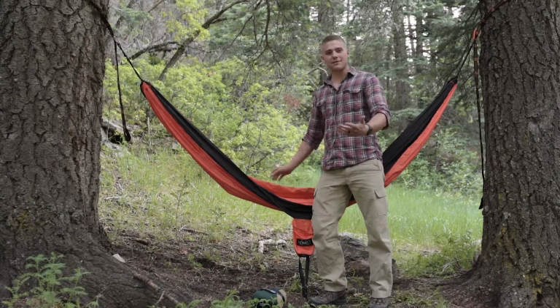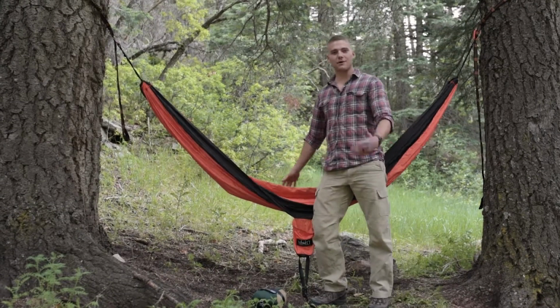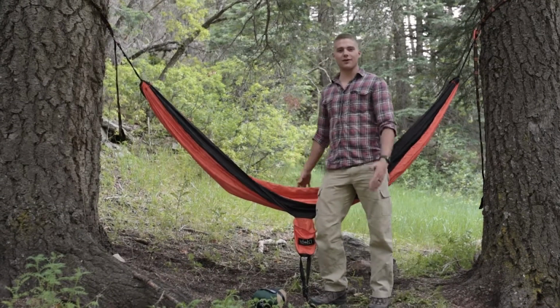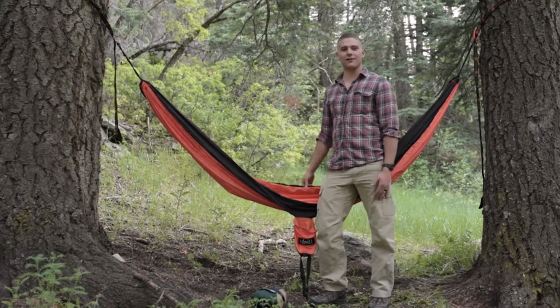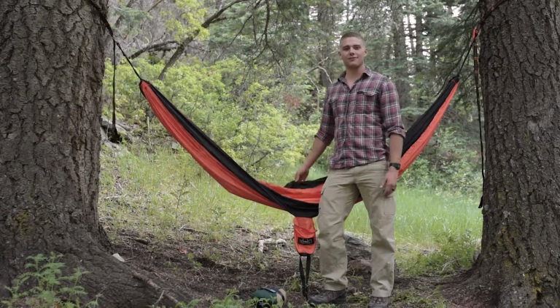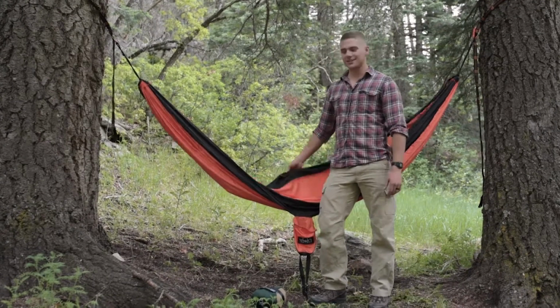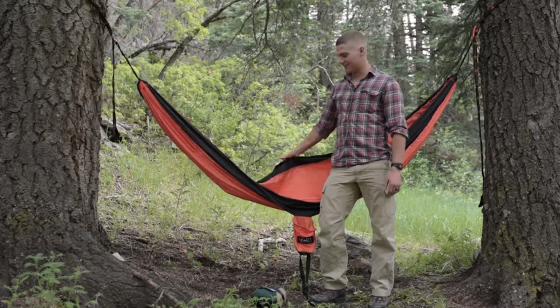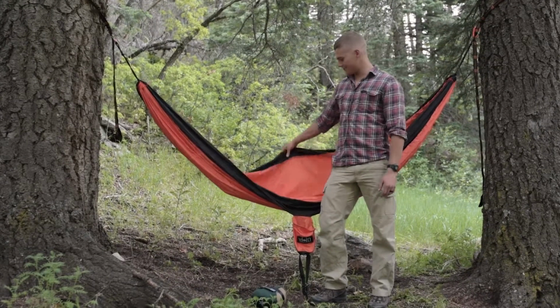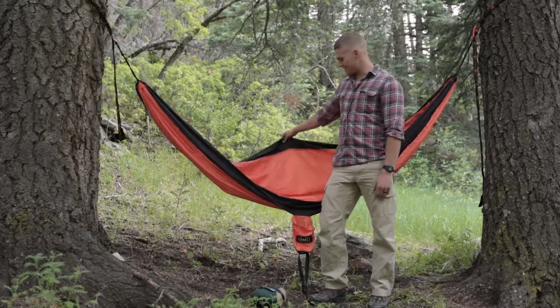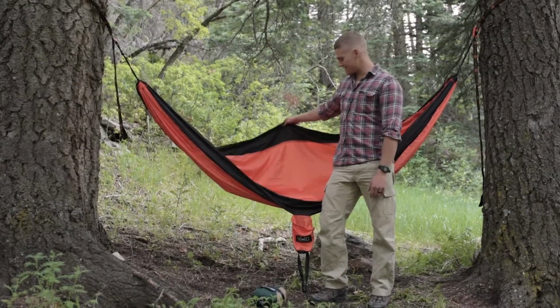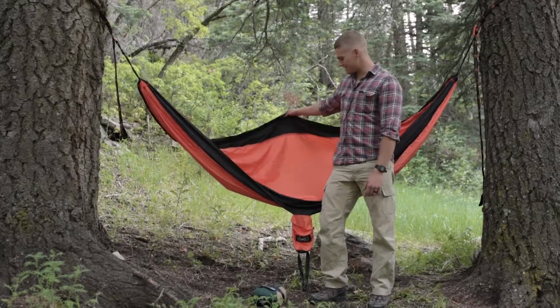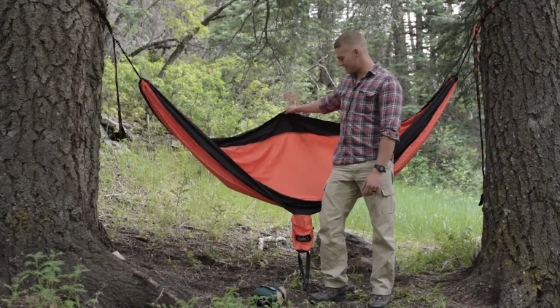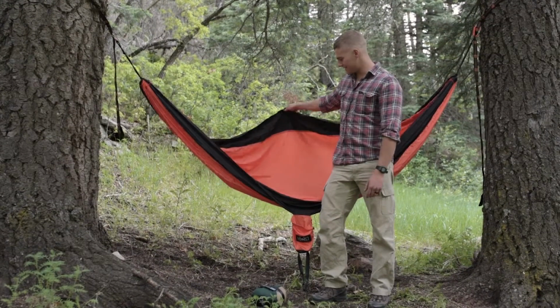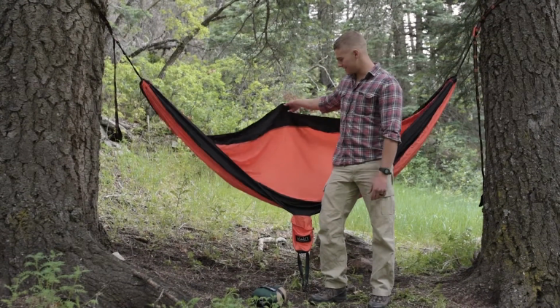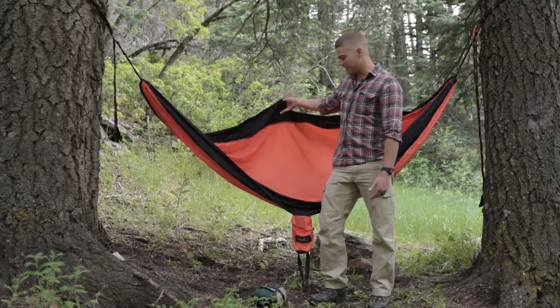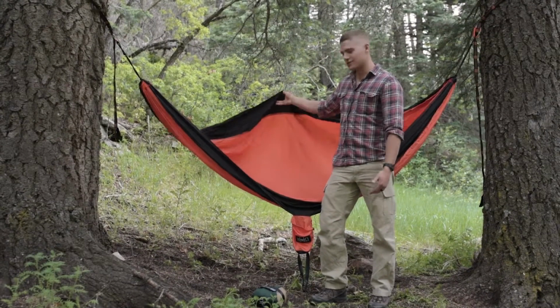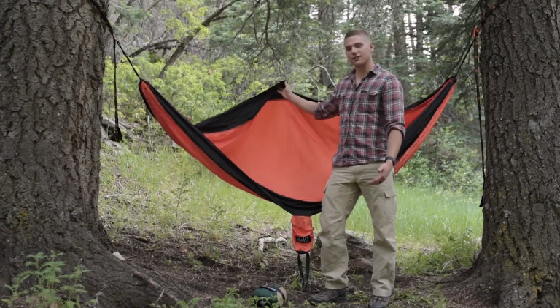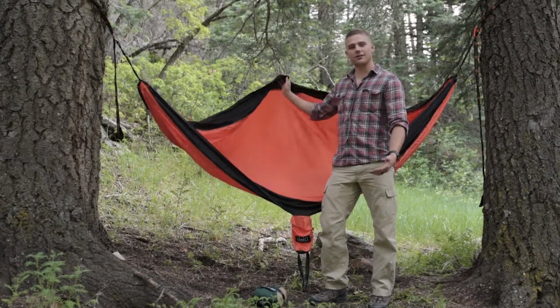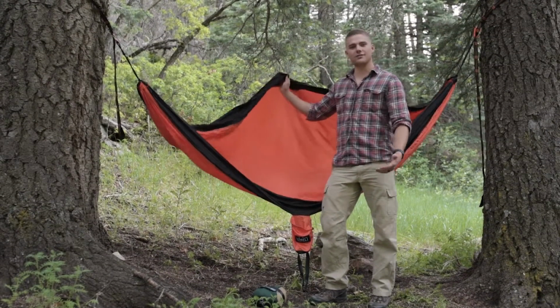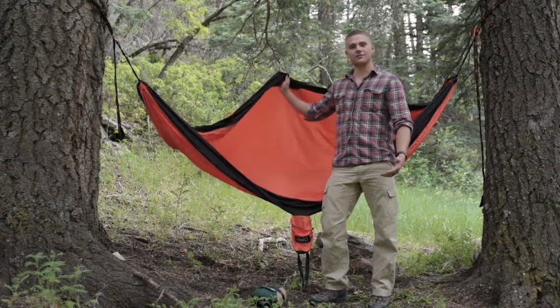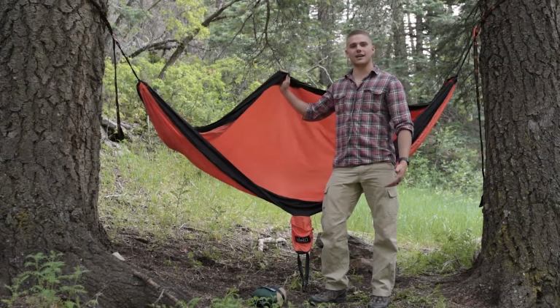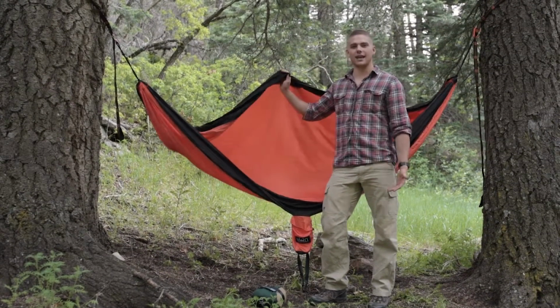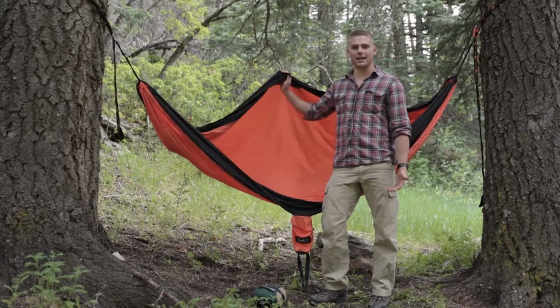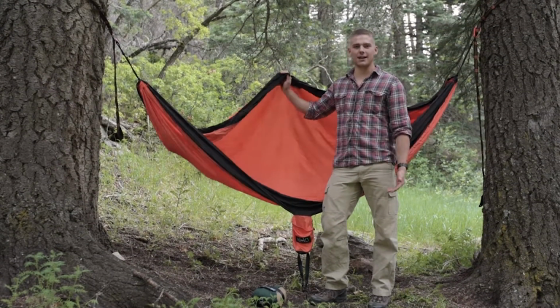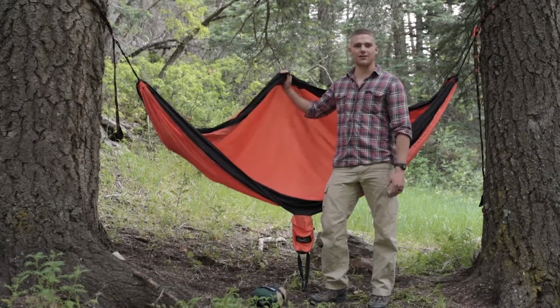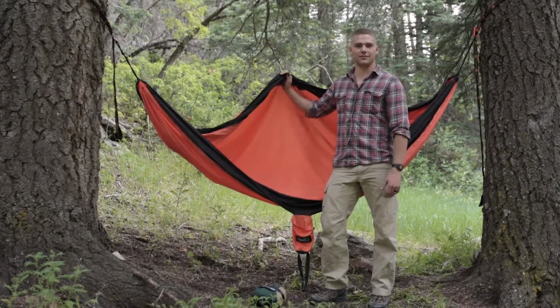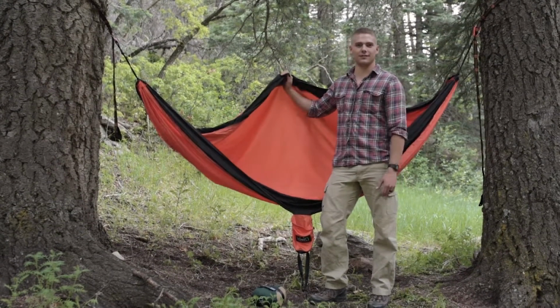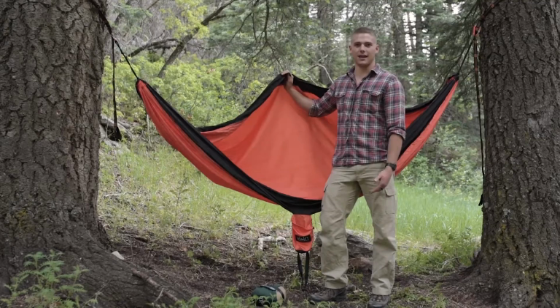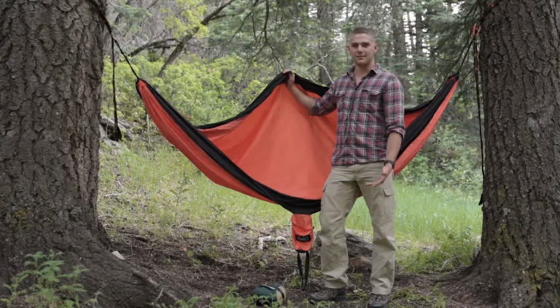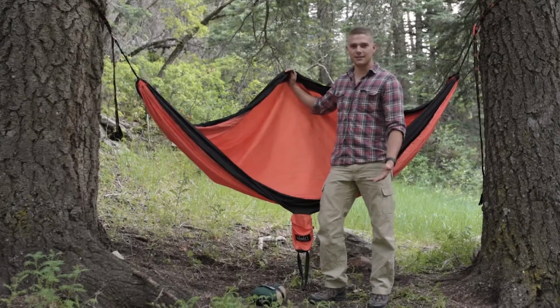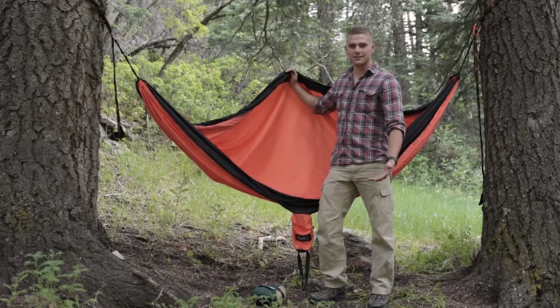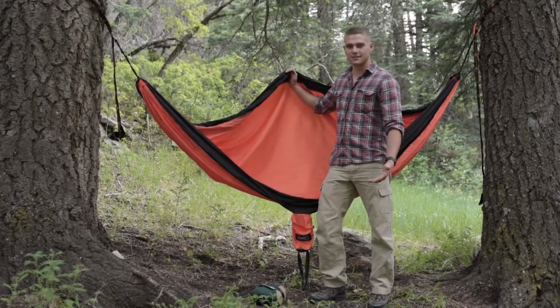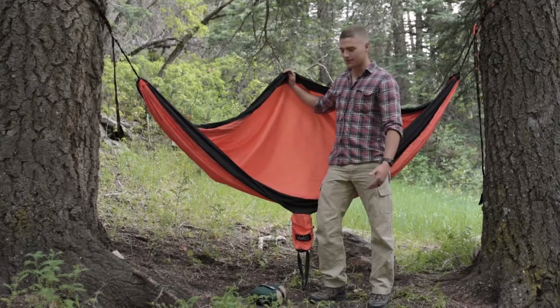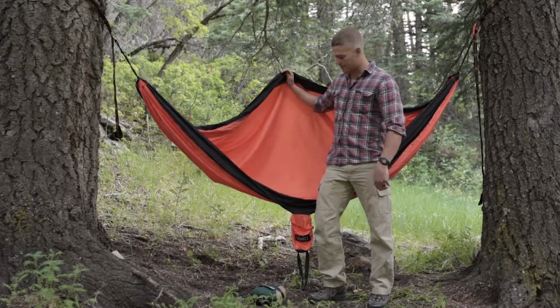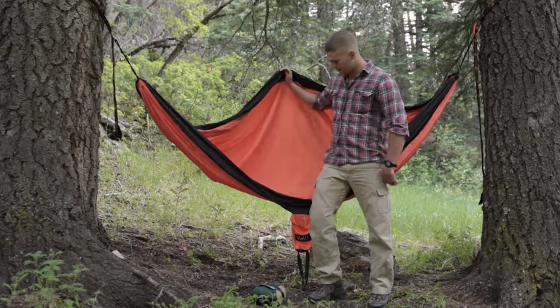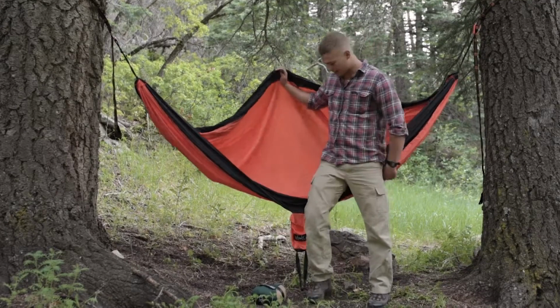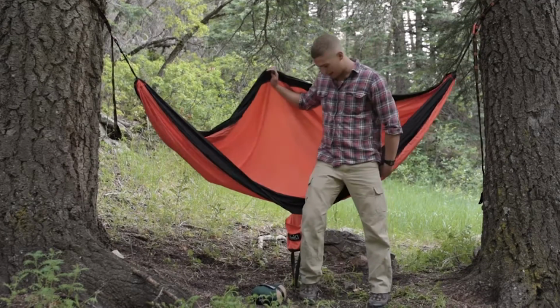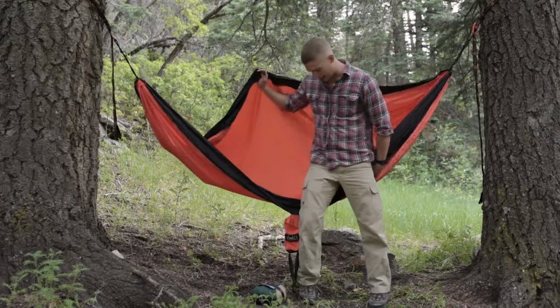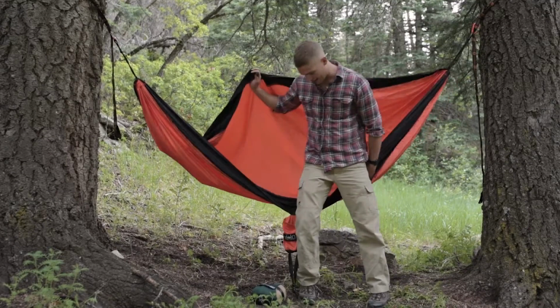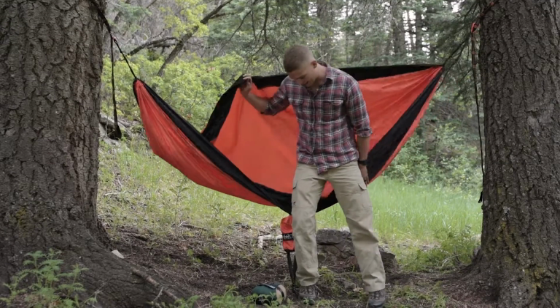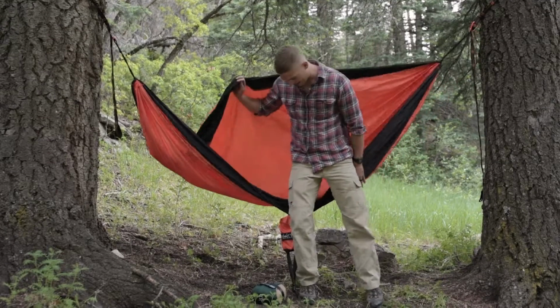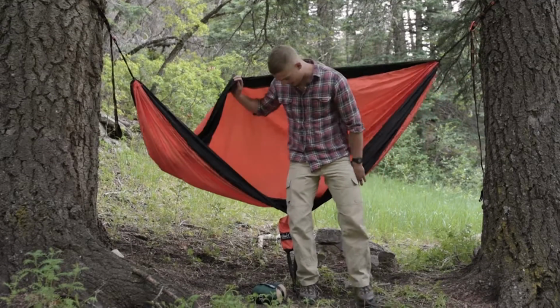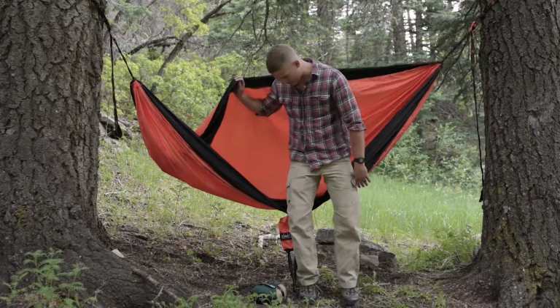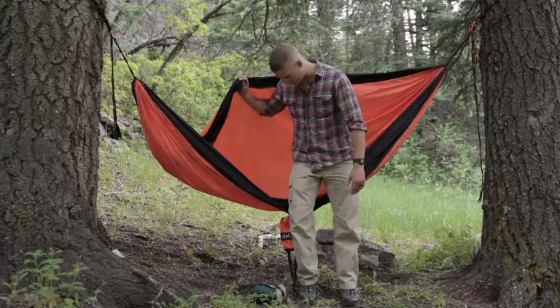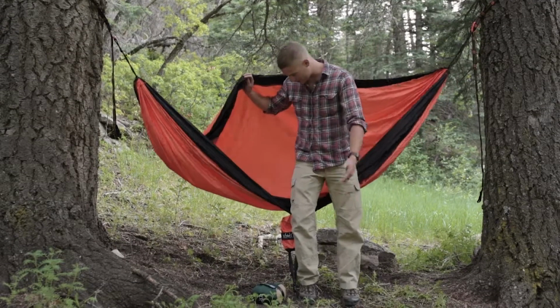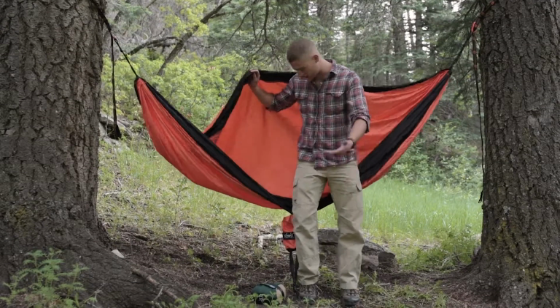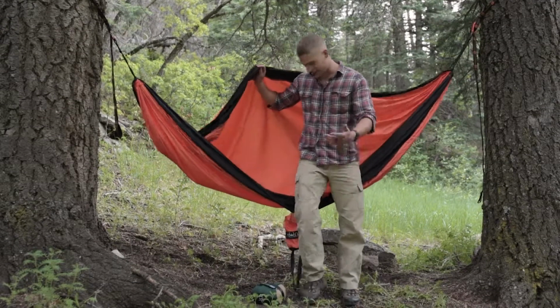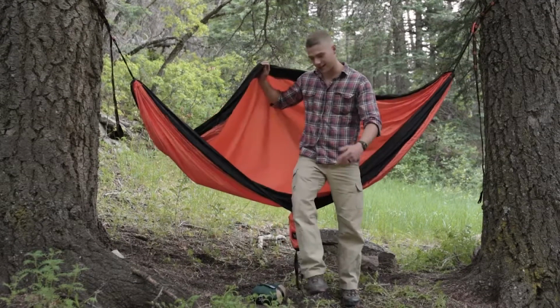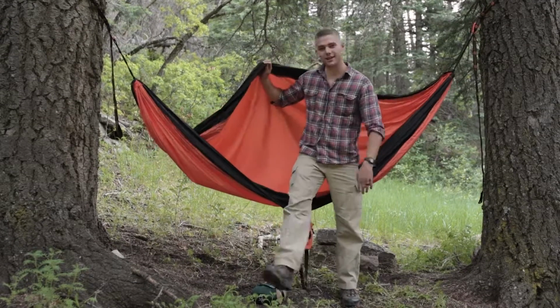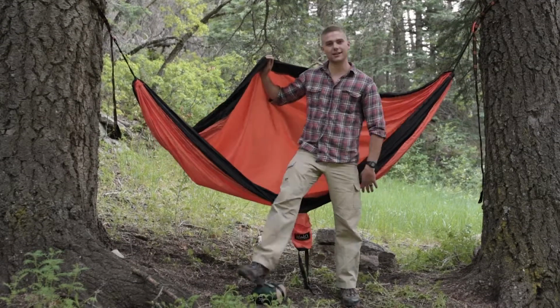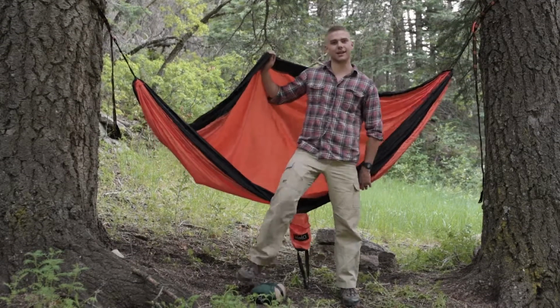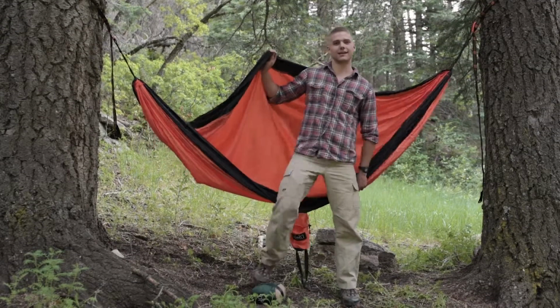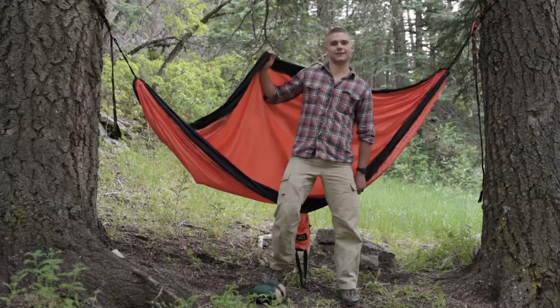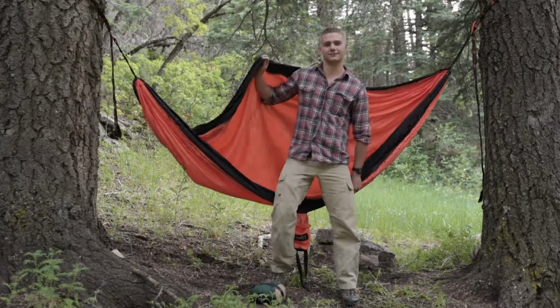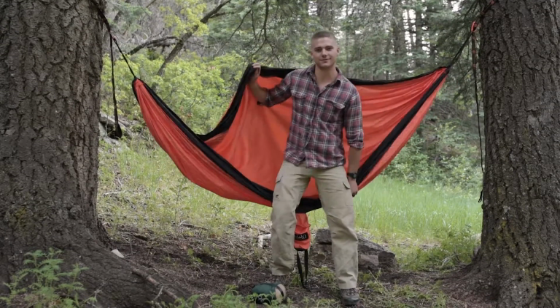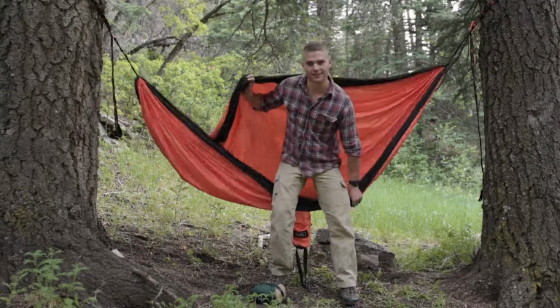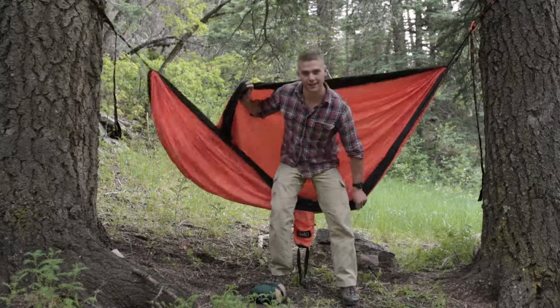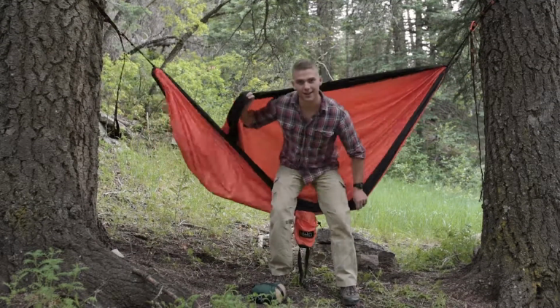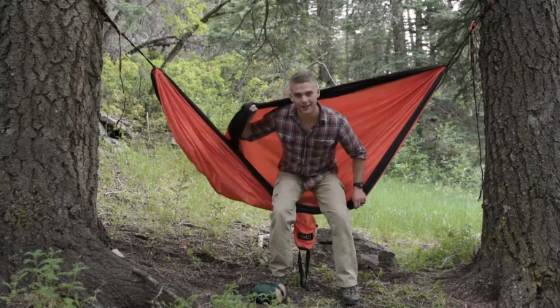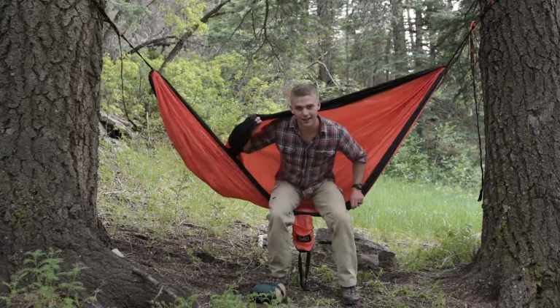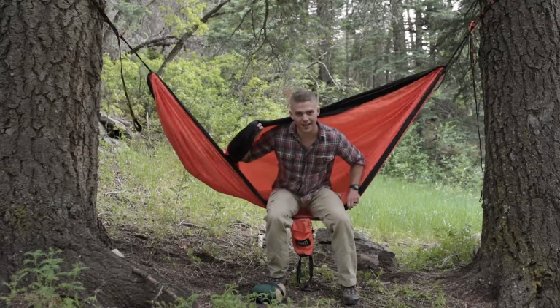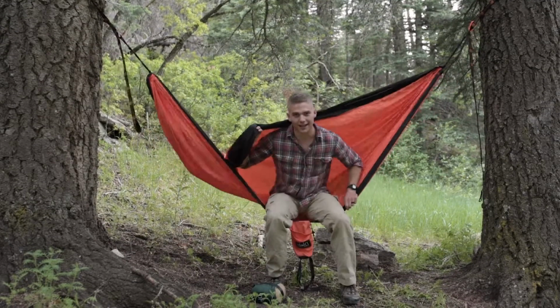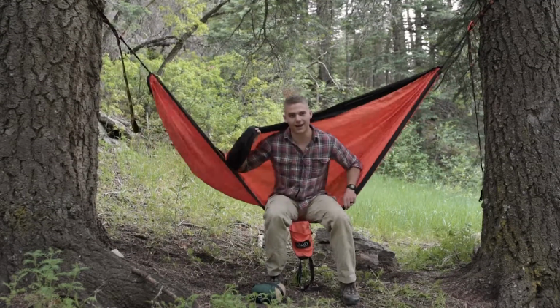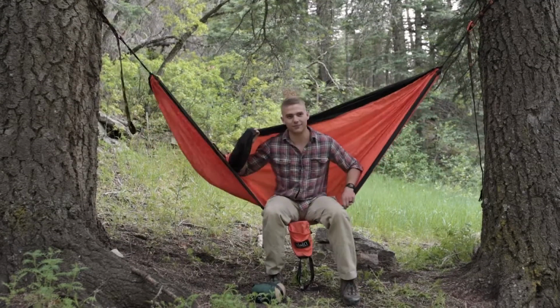That about covers it — this is the Nature's Hangout hammock system, and I'm actually going to get in and hang out.